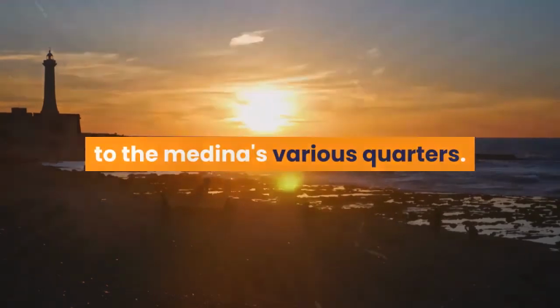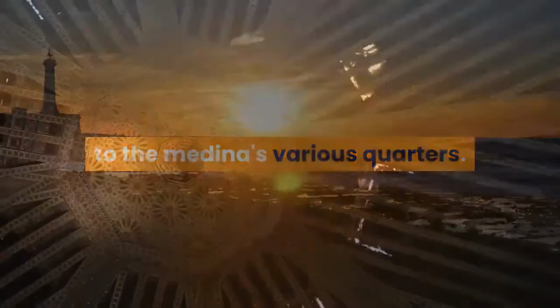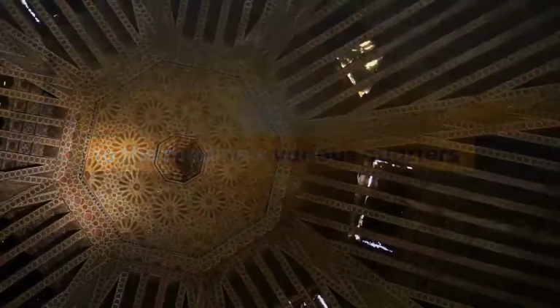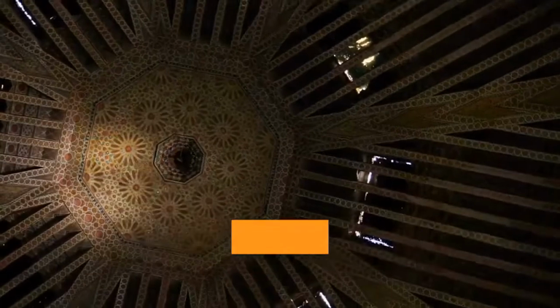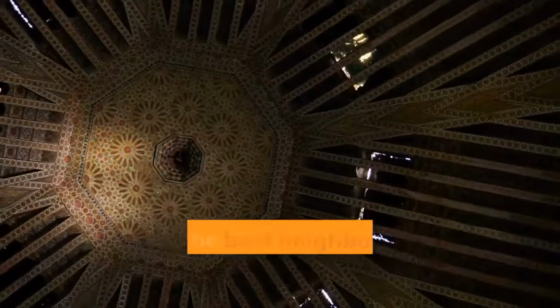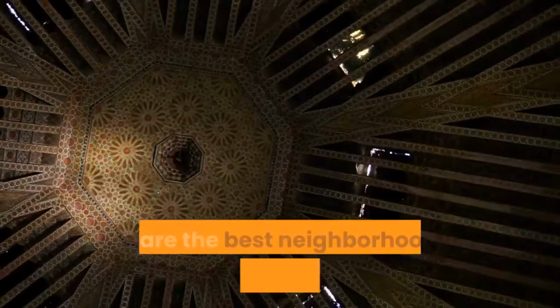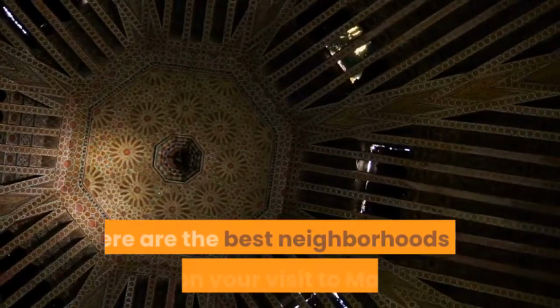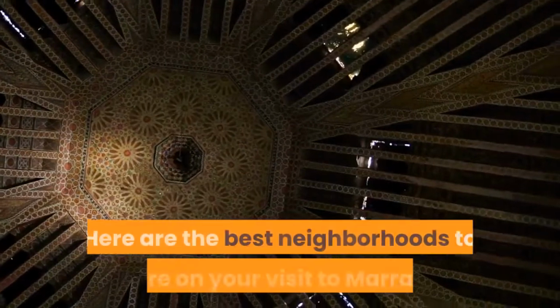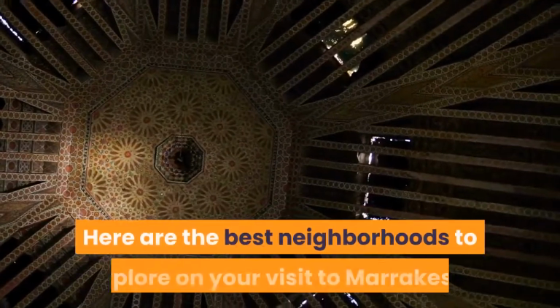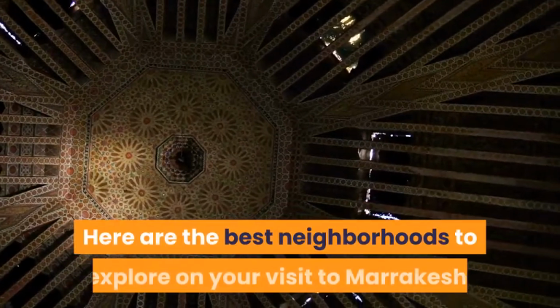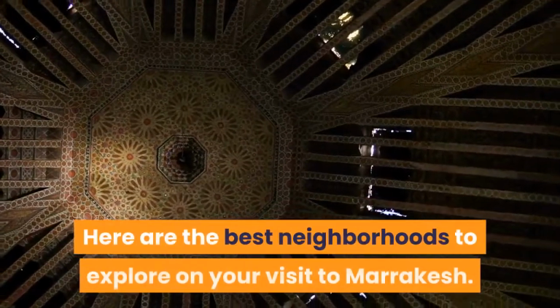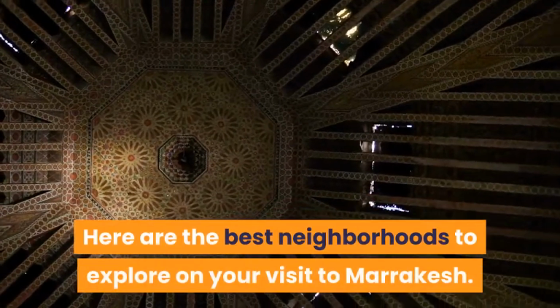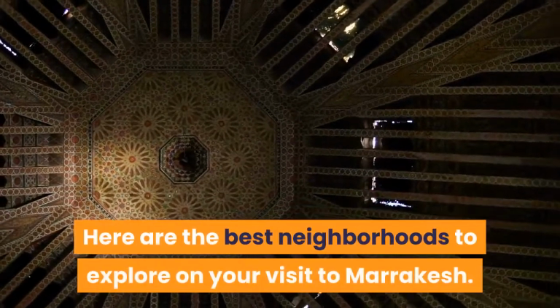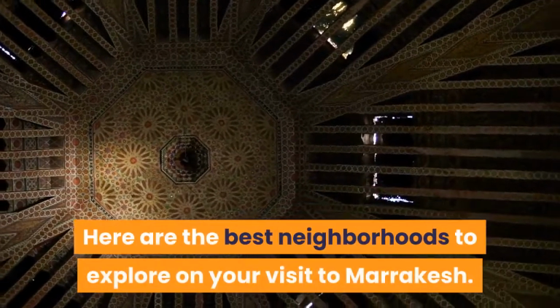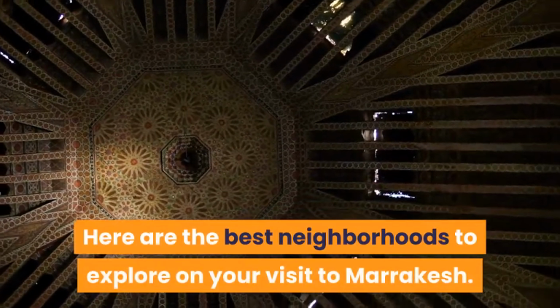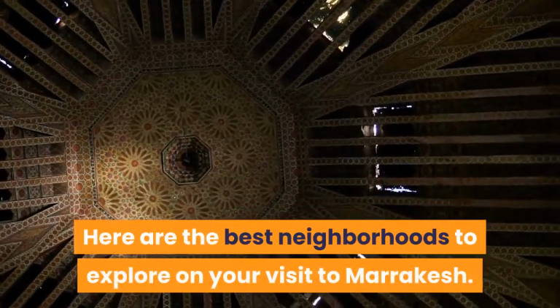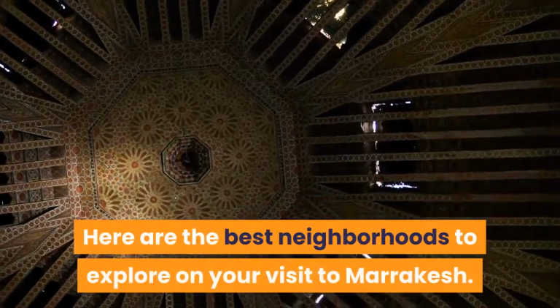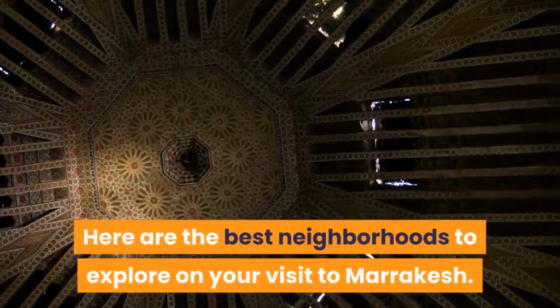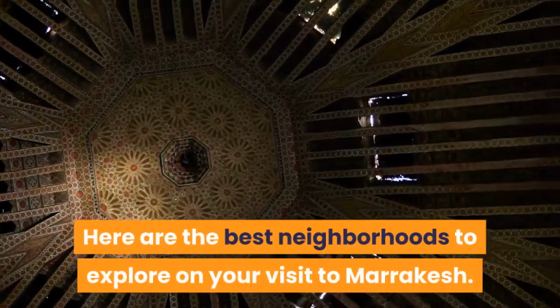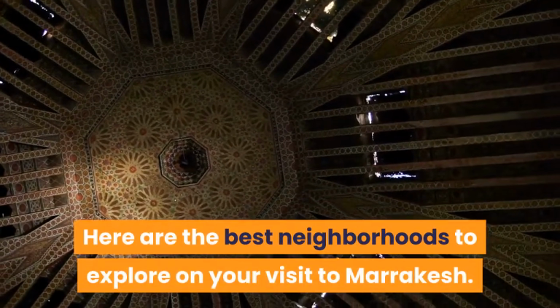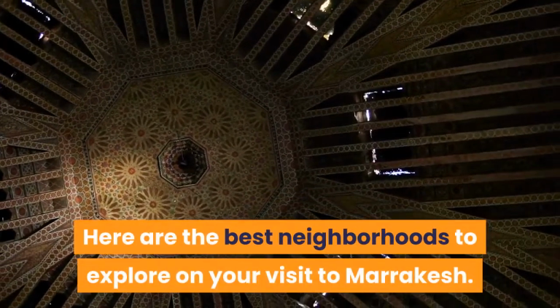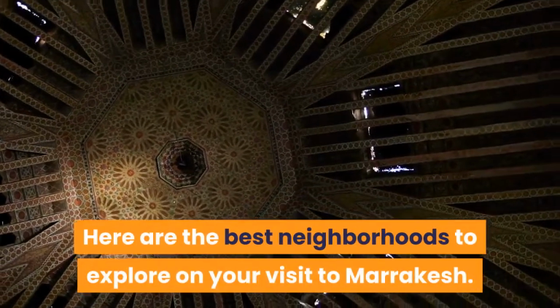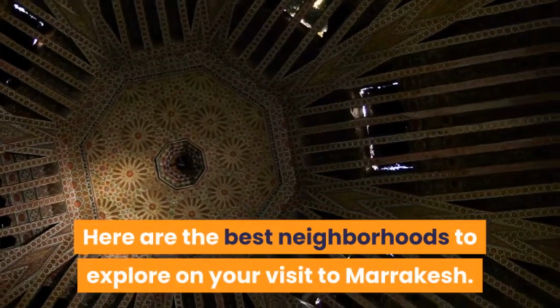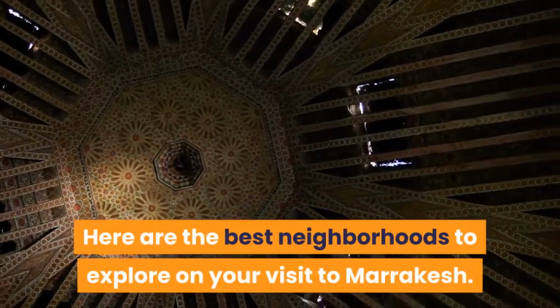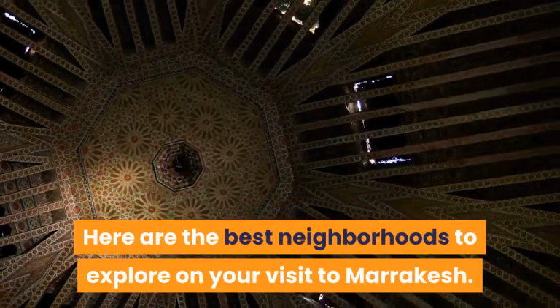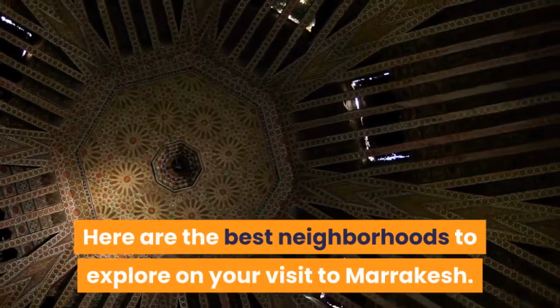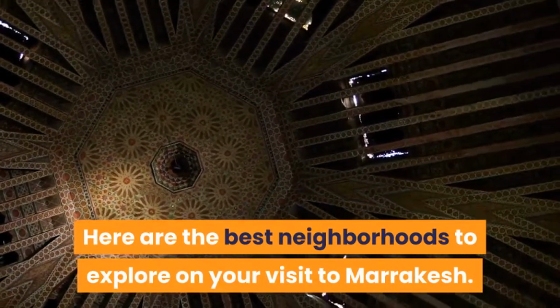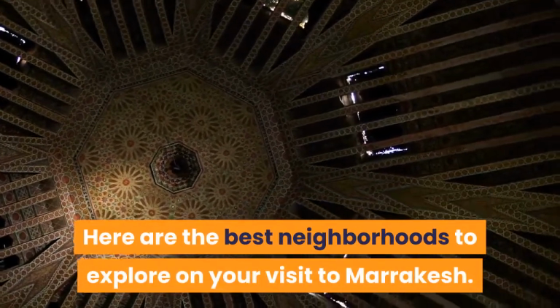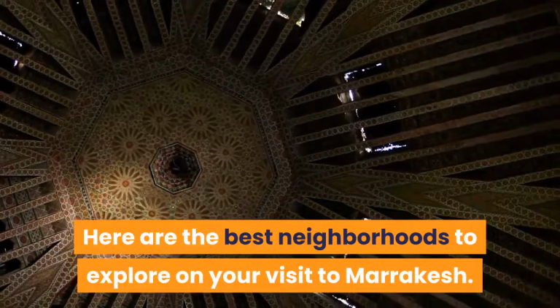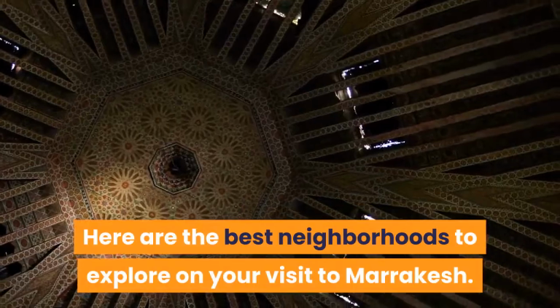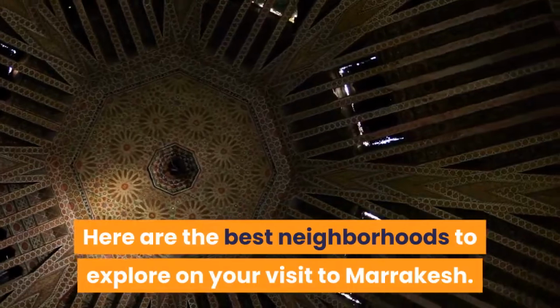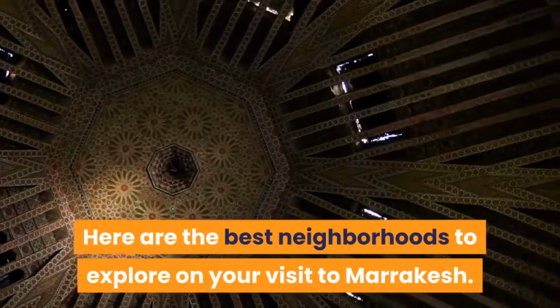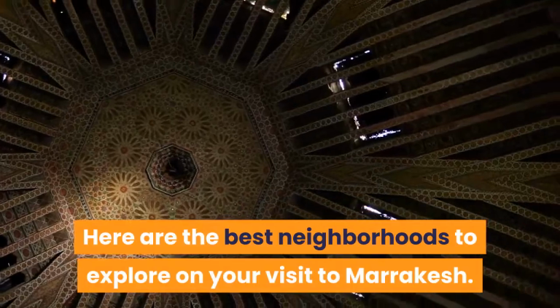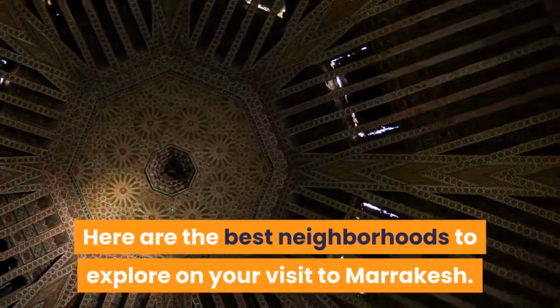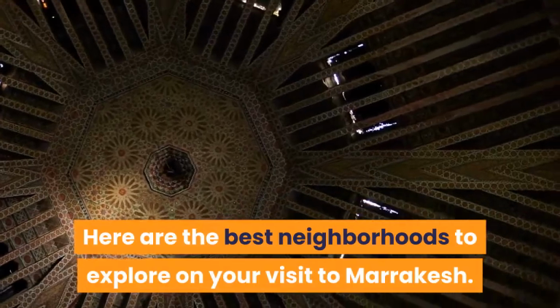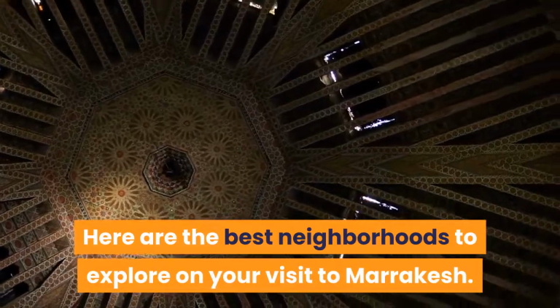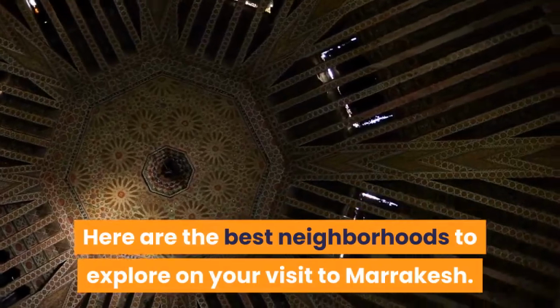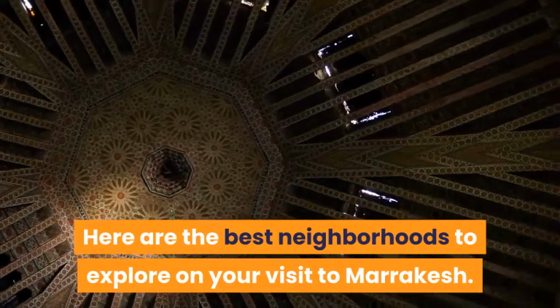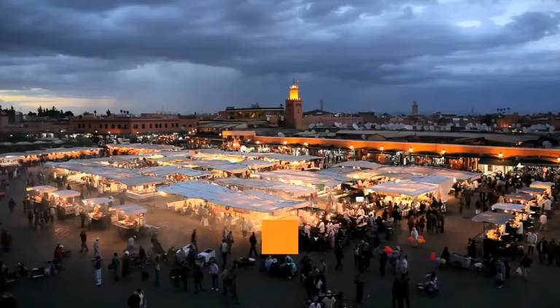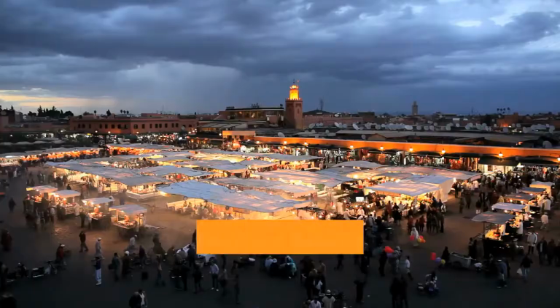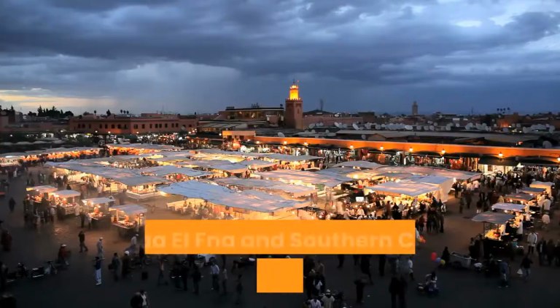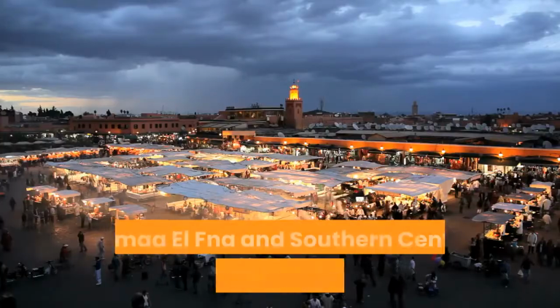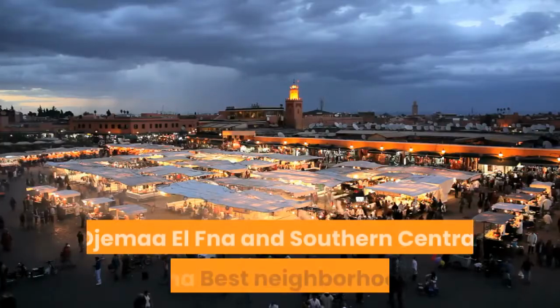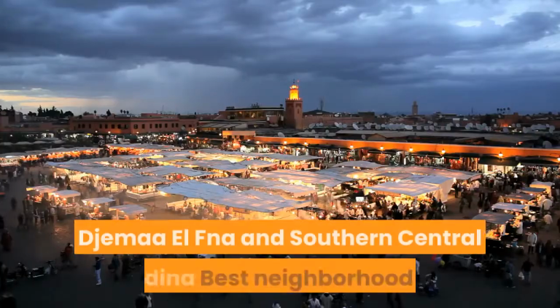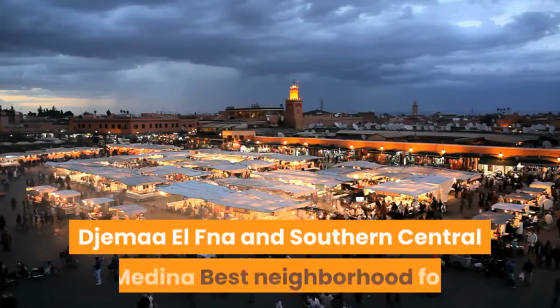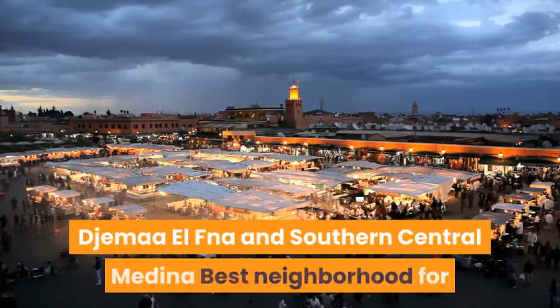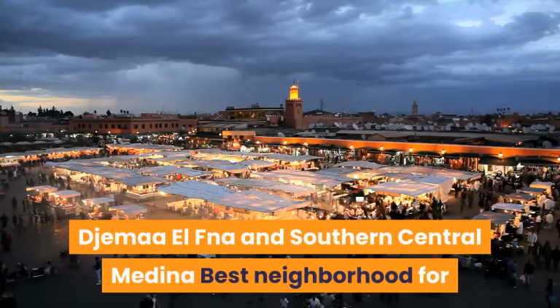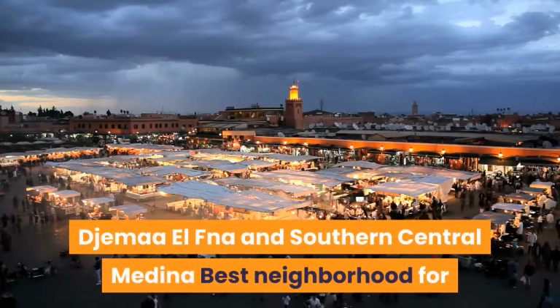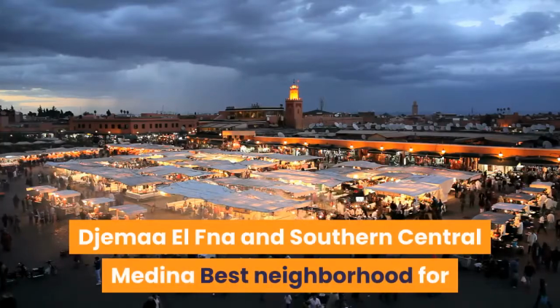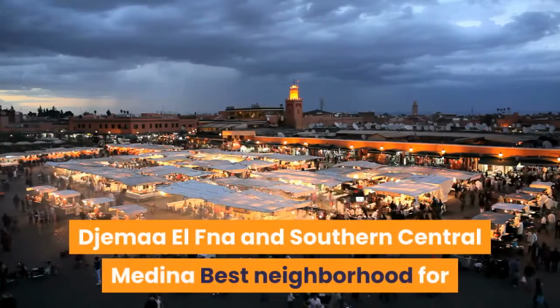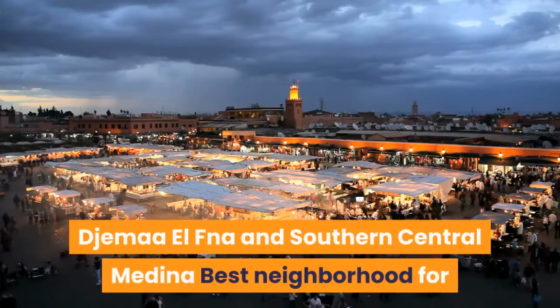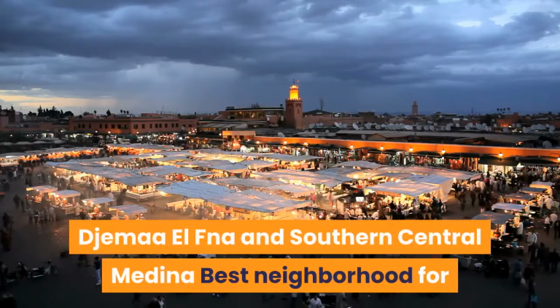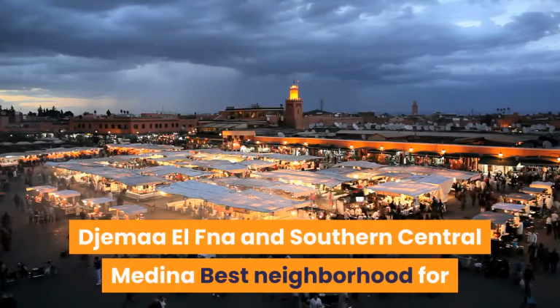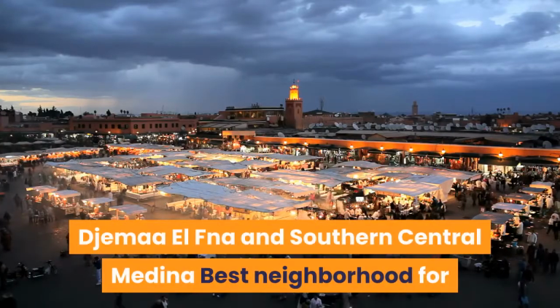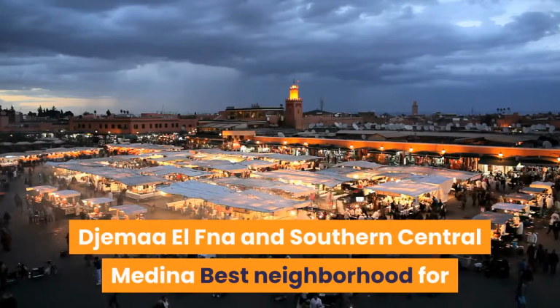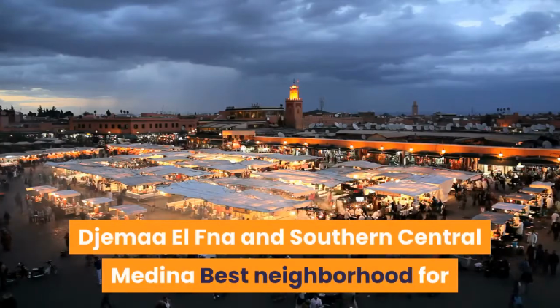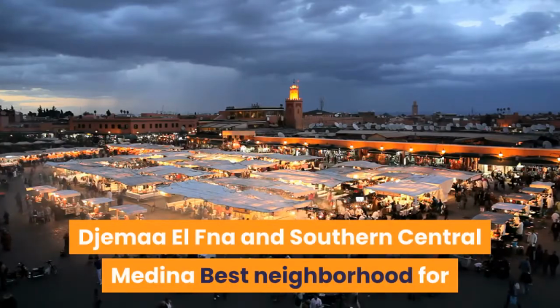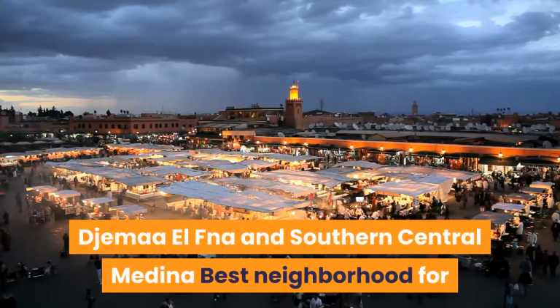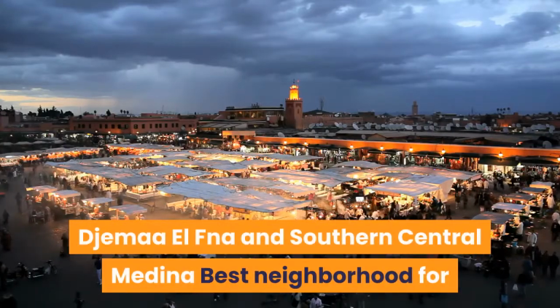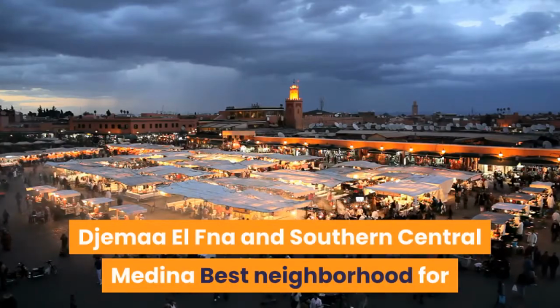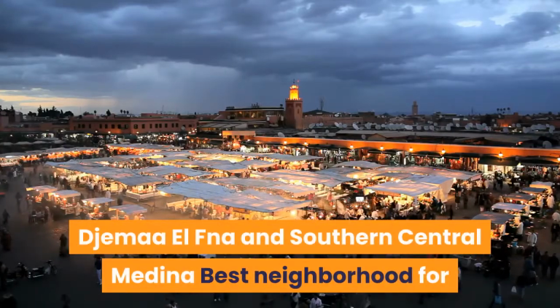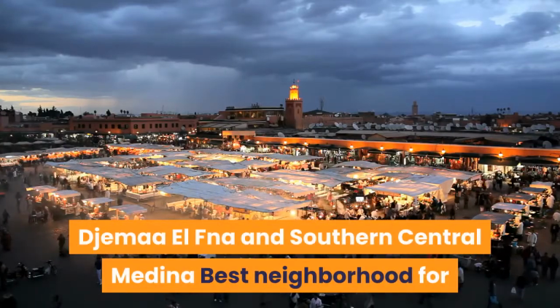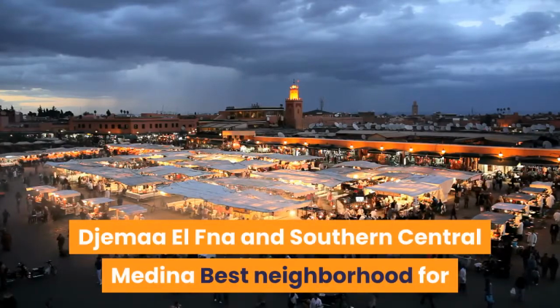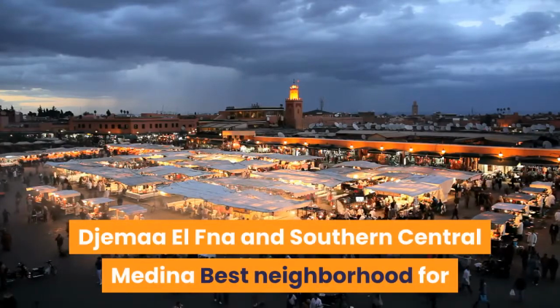Here are the best neighborhoods to explore on your visit to Marrakech. Jemaa el-Fnaa and the Southern Central Medina: best neighborhood for being in the center of the action.